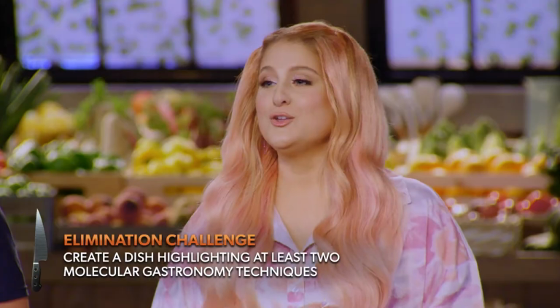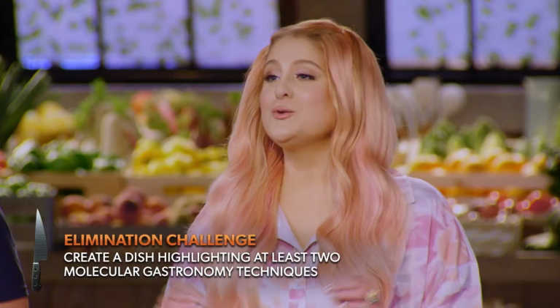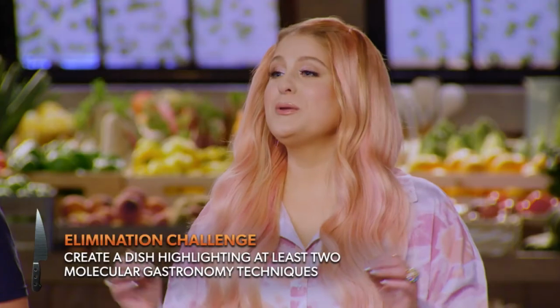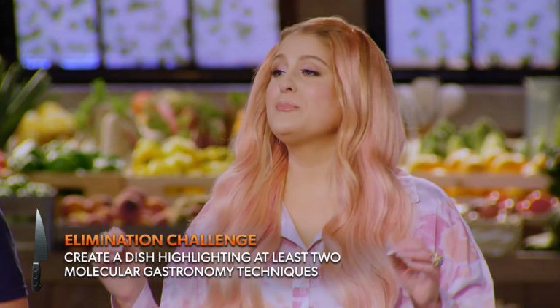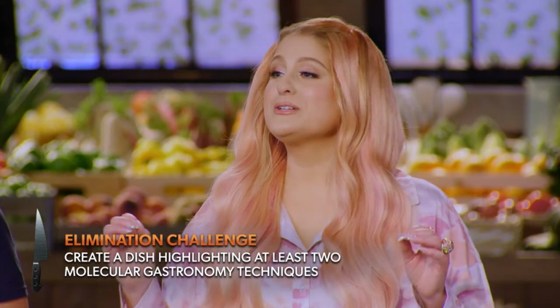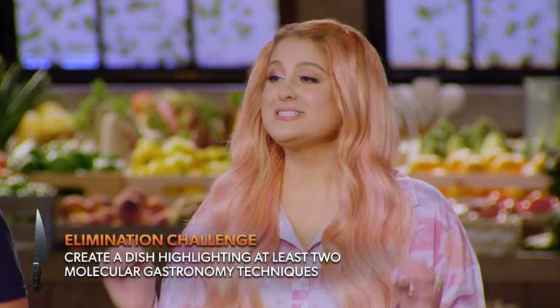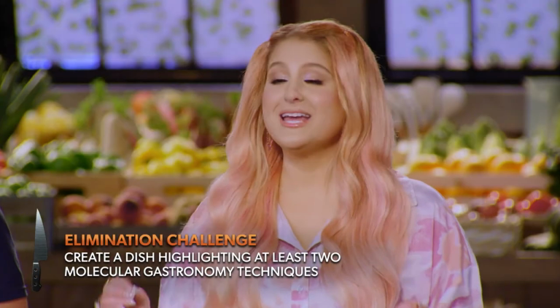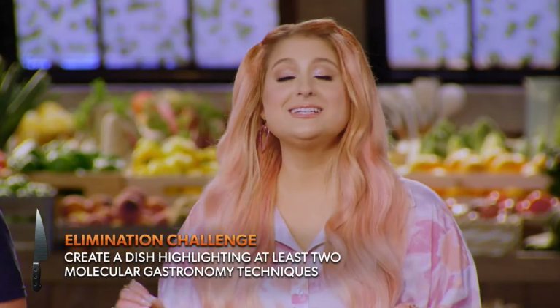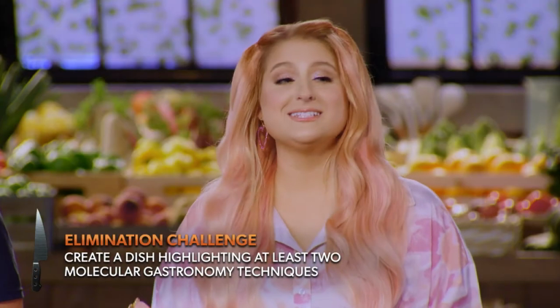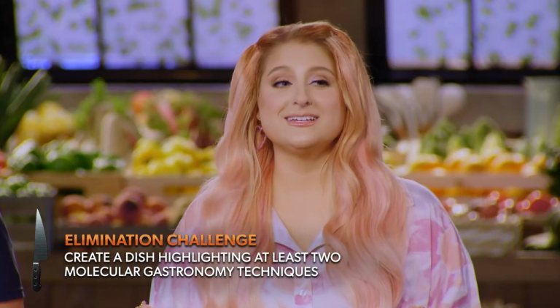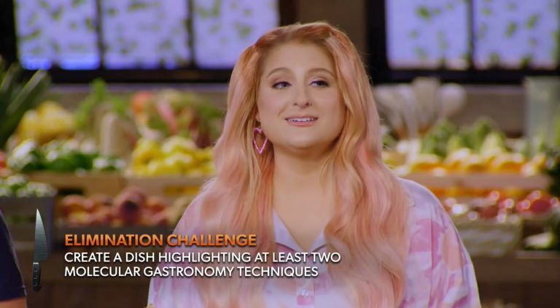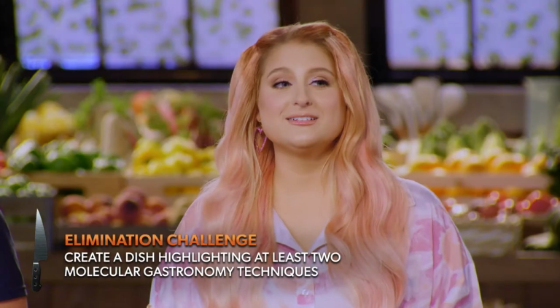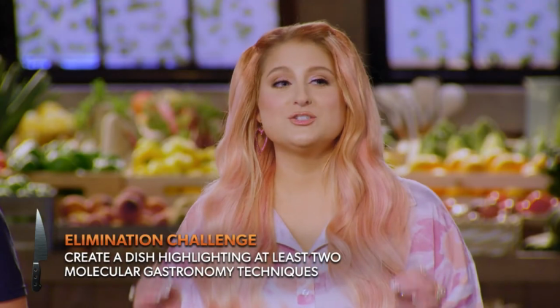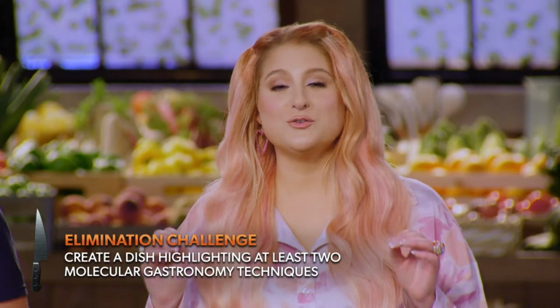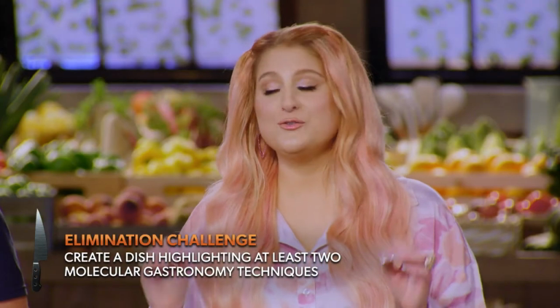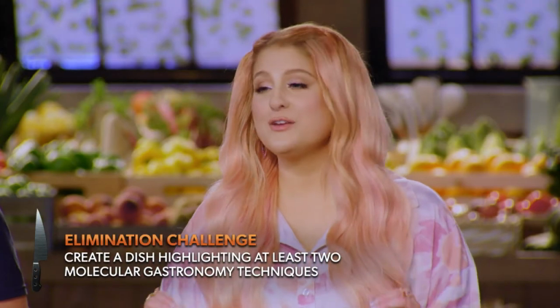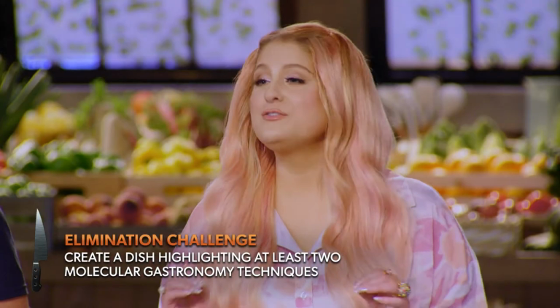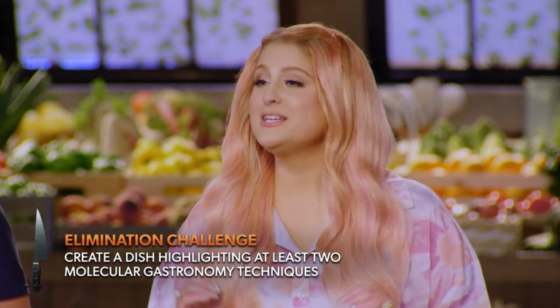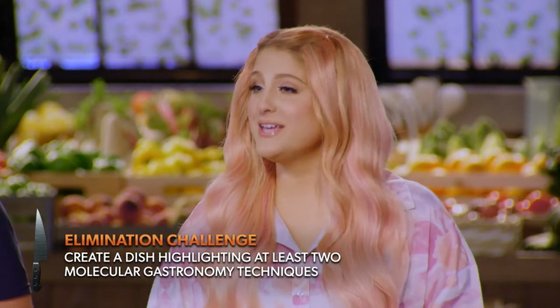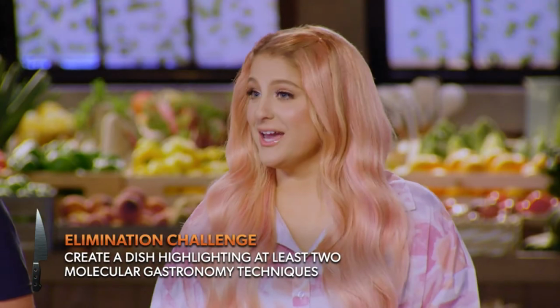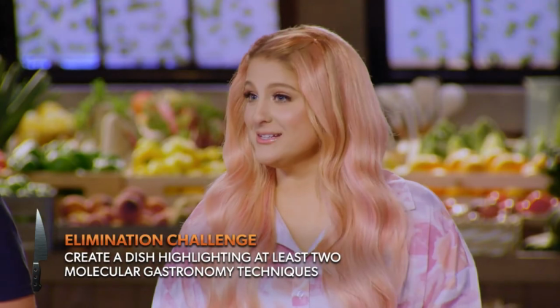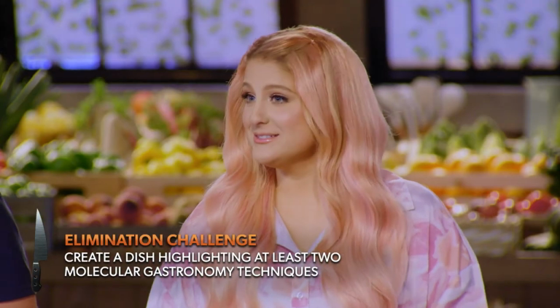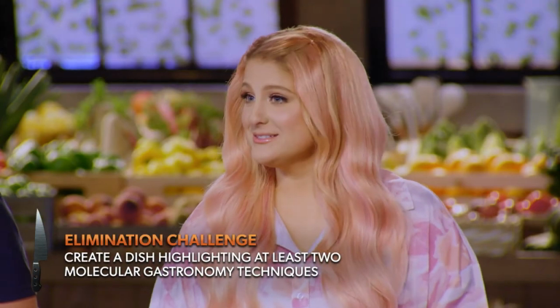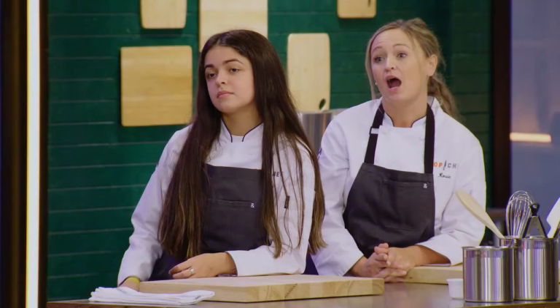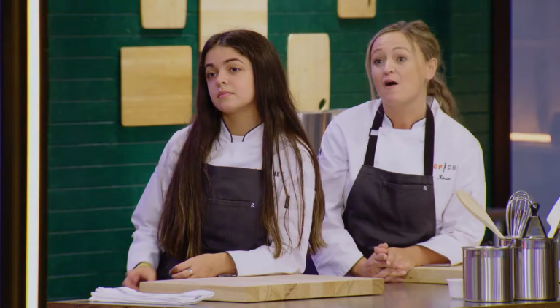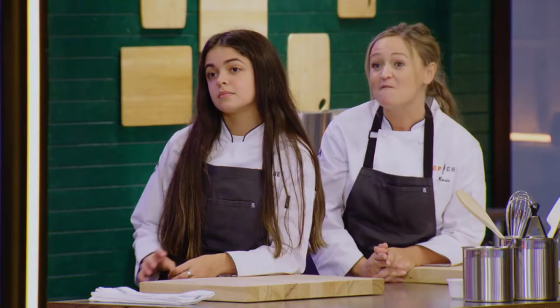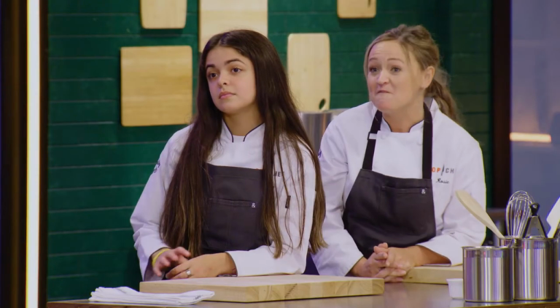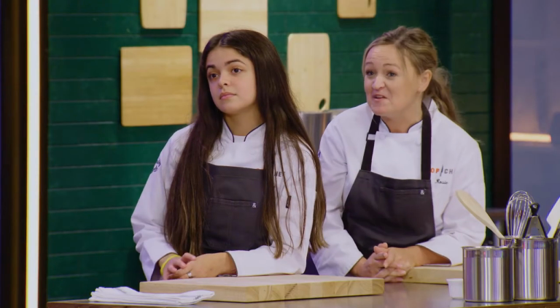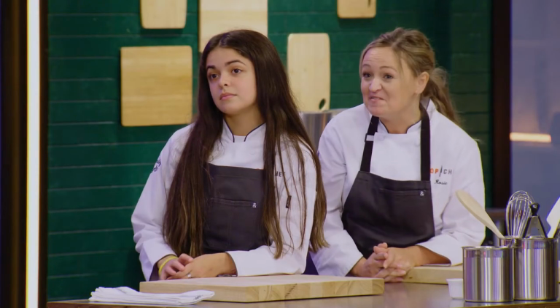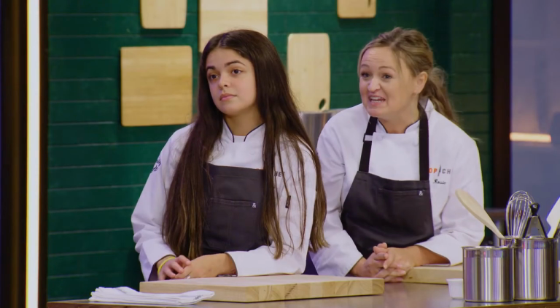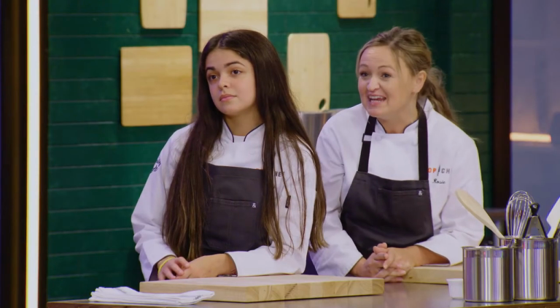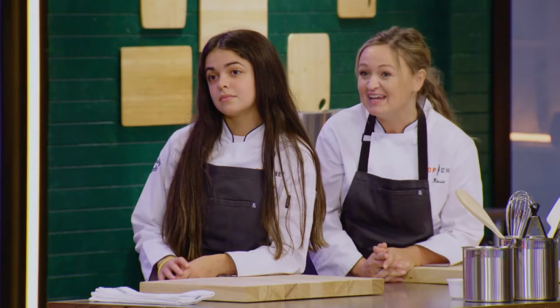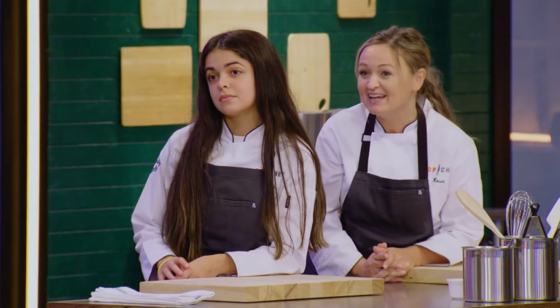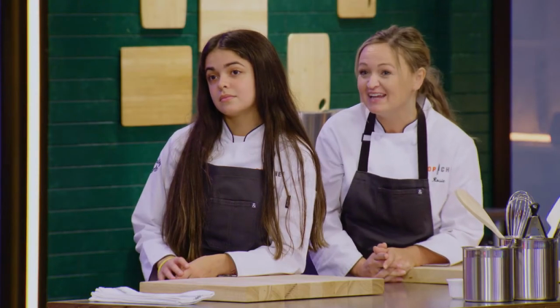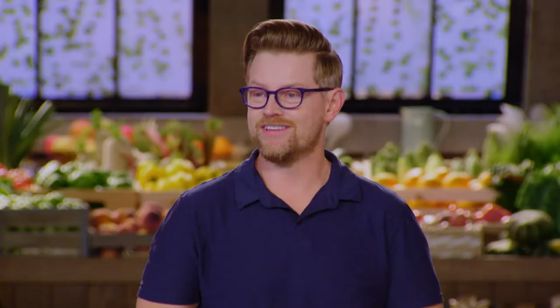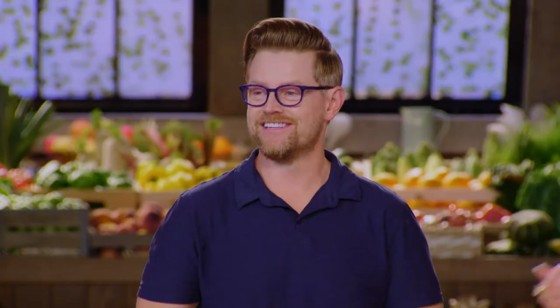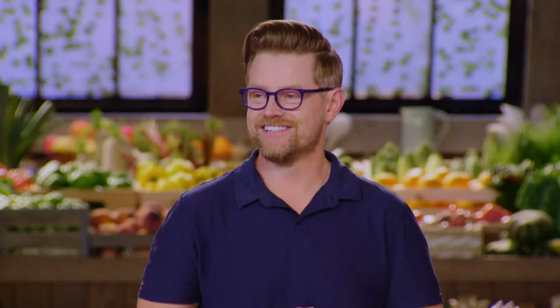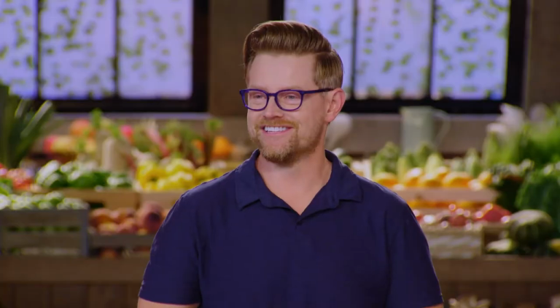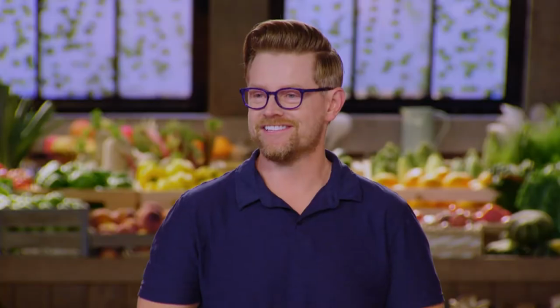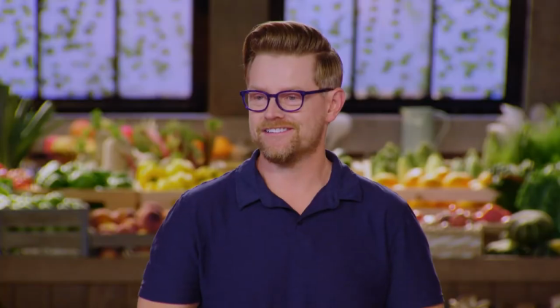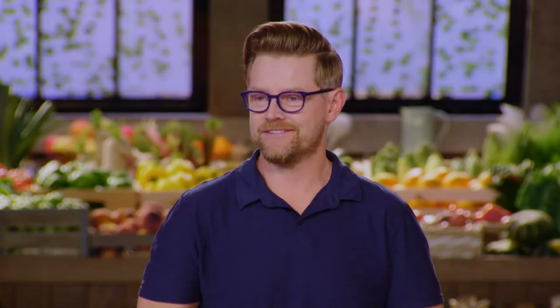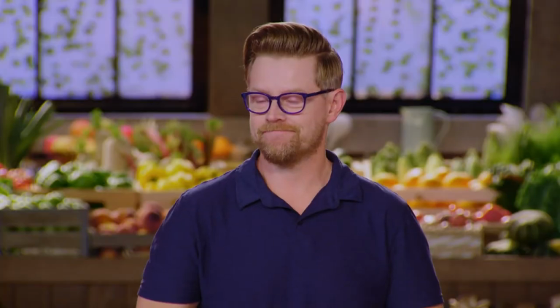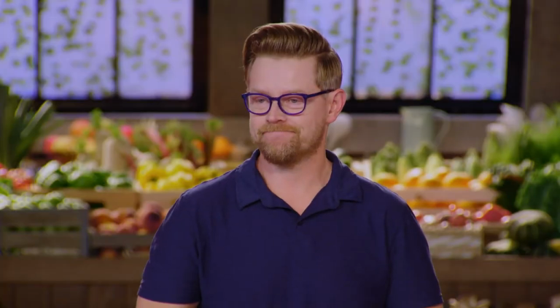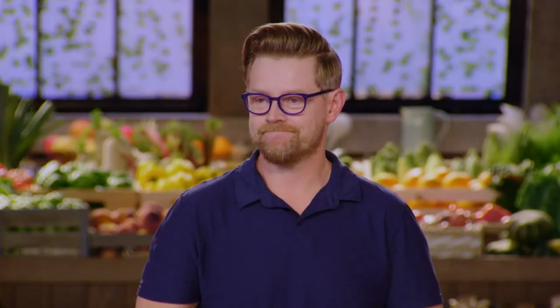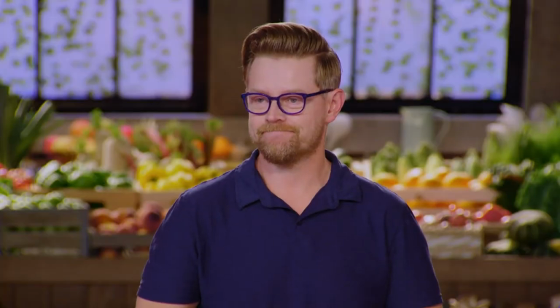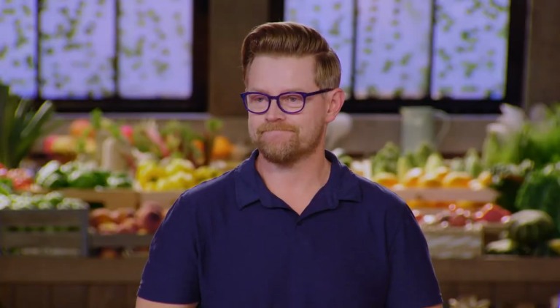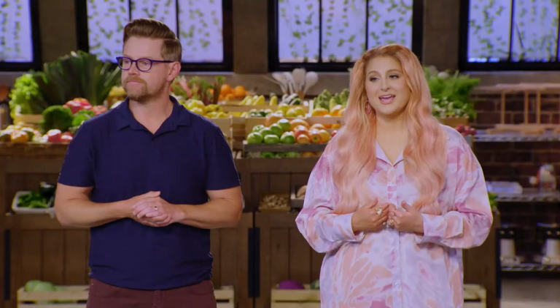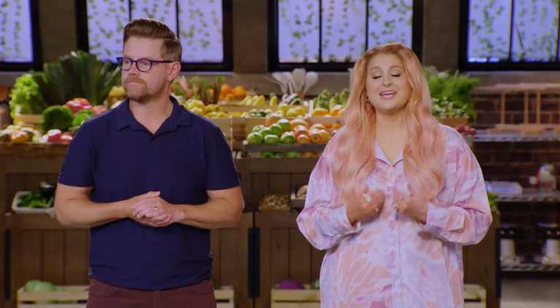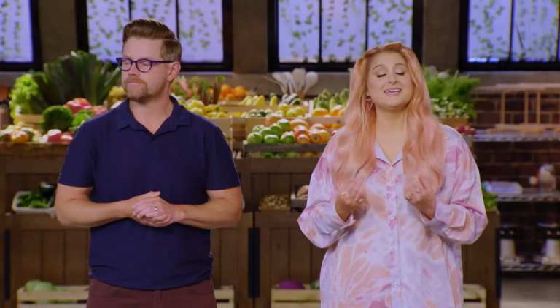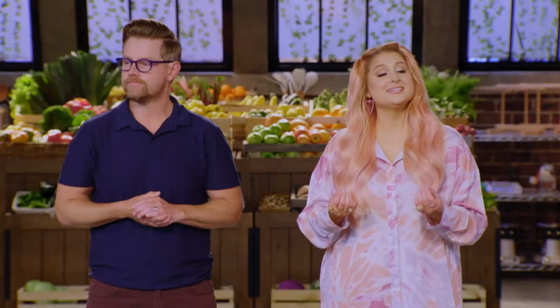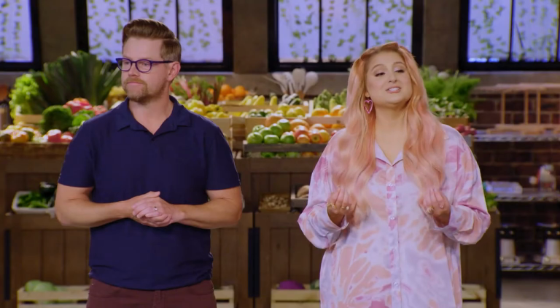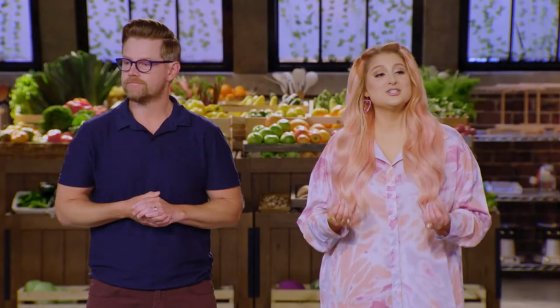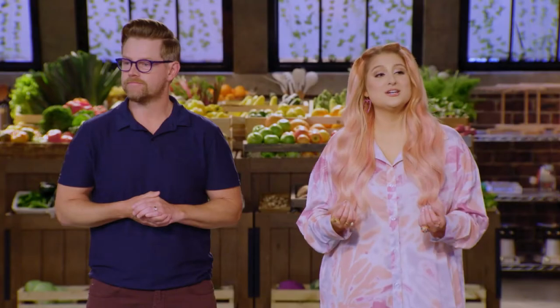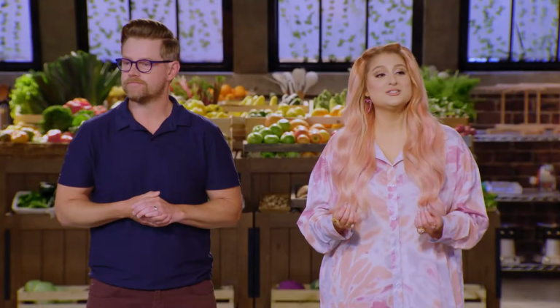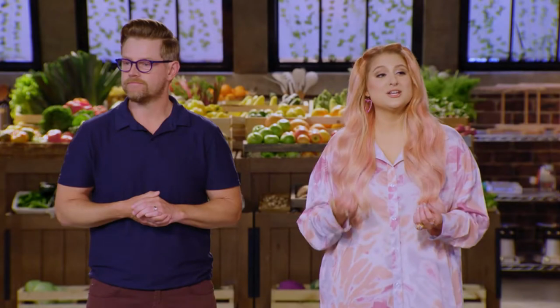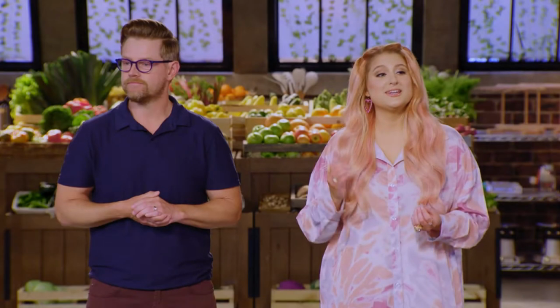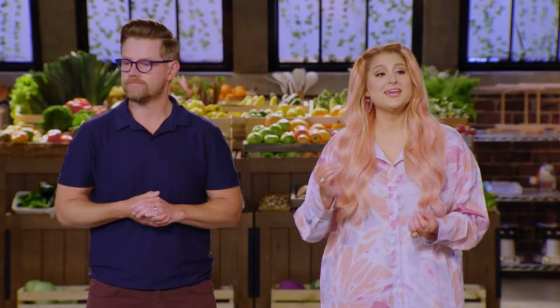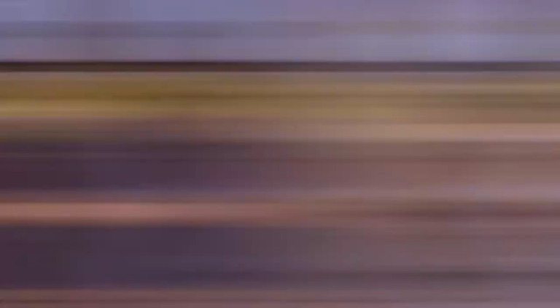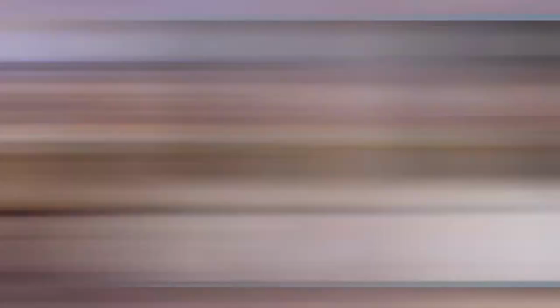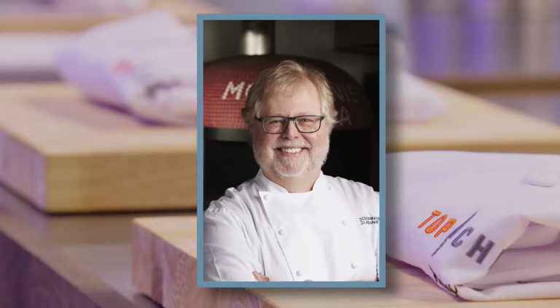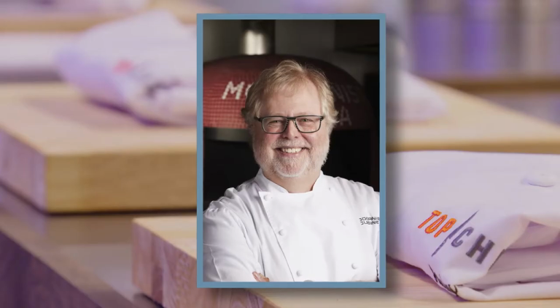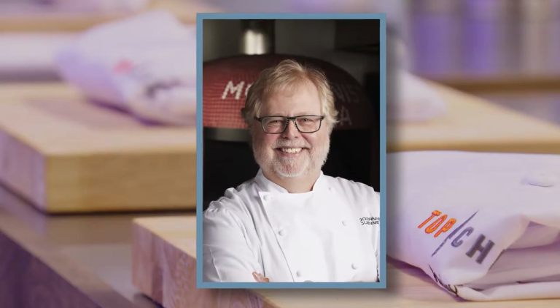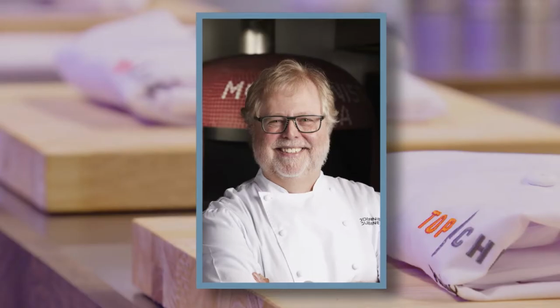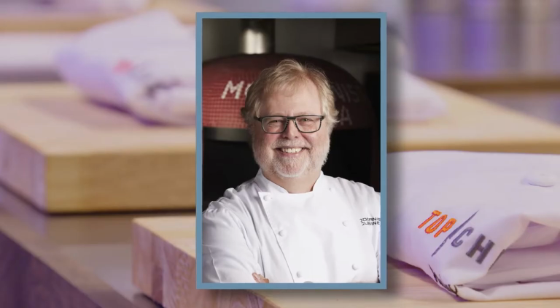You'll be presenting to 50 guests, including Richard, Marcus, me, and guest judge Nathan Myhrvold.